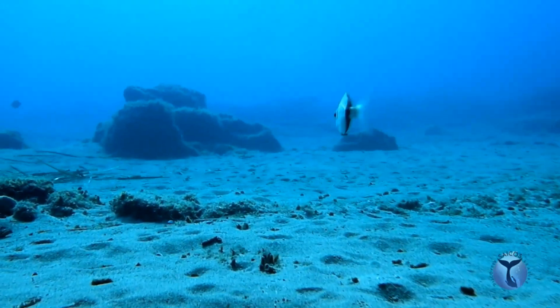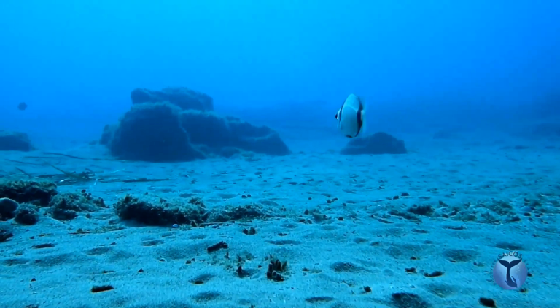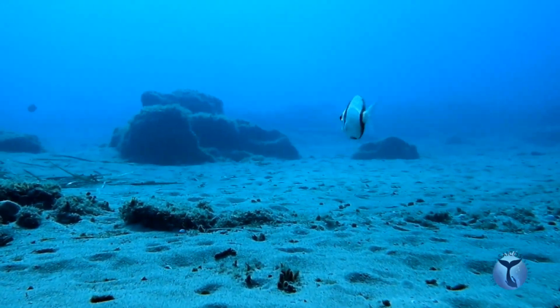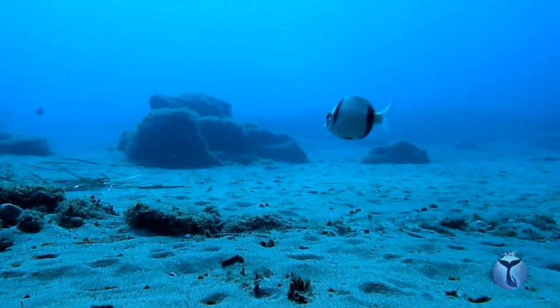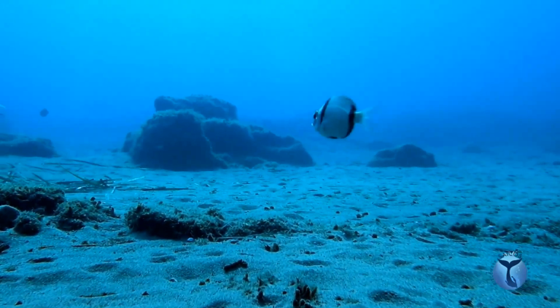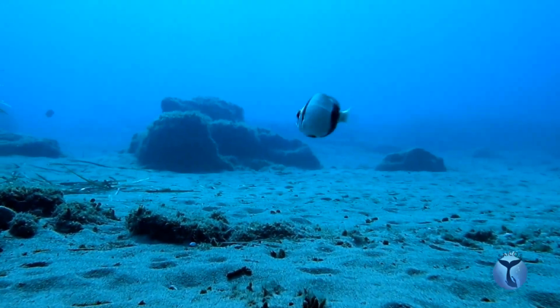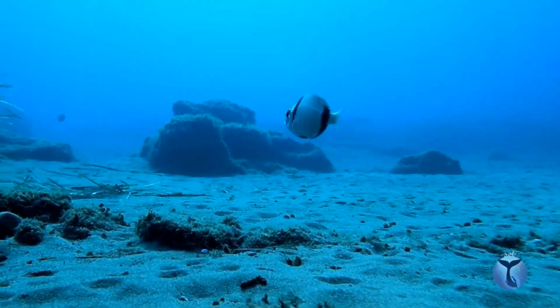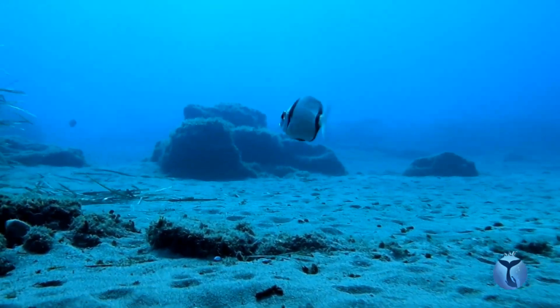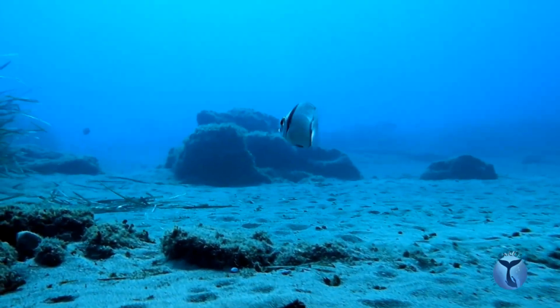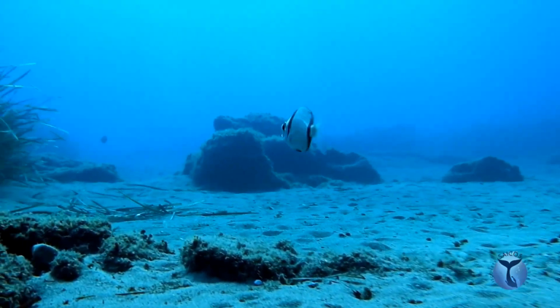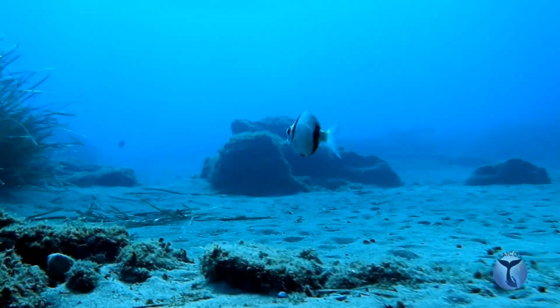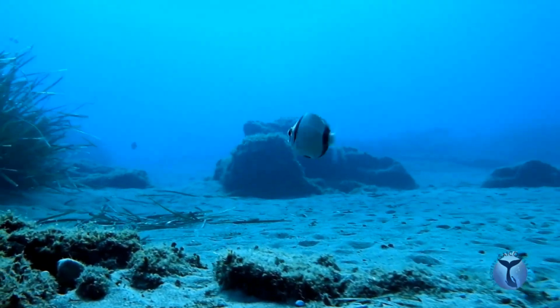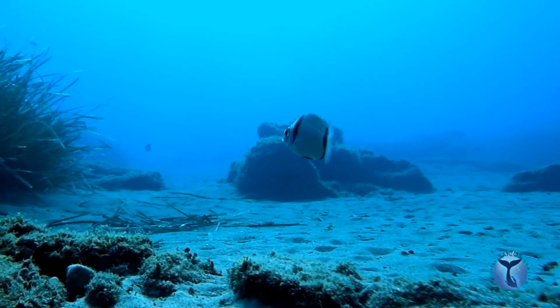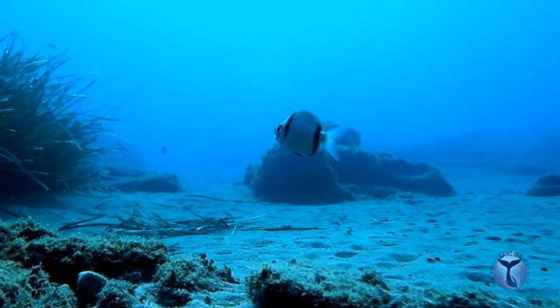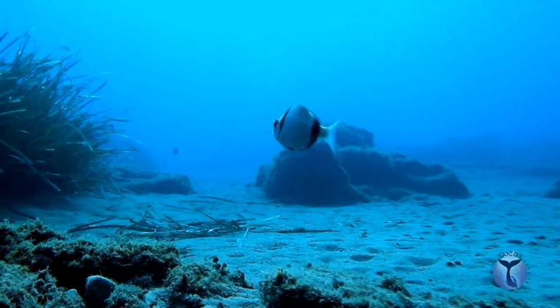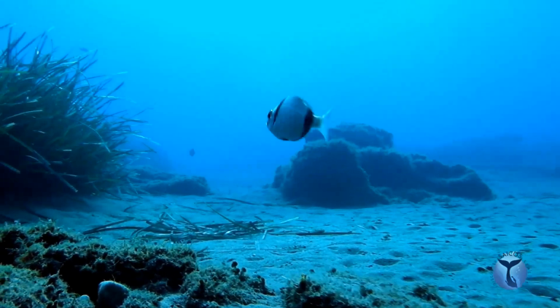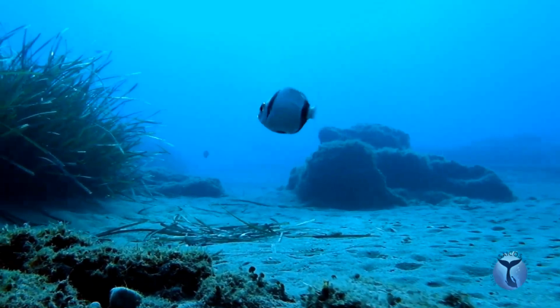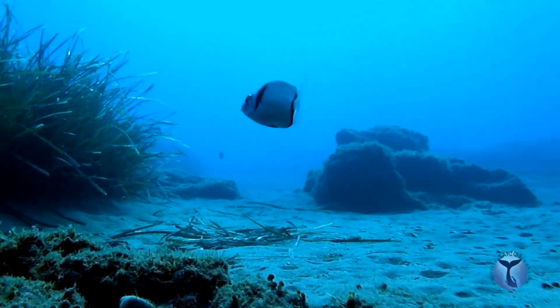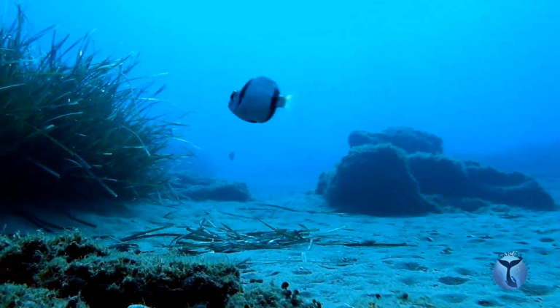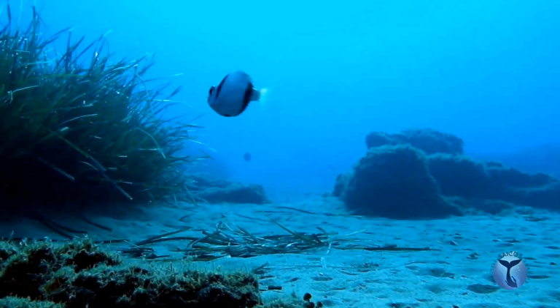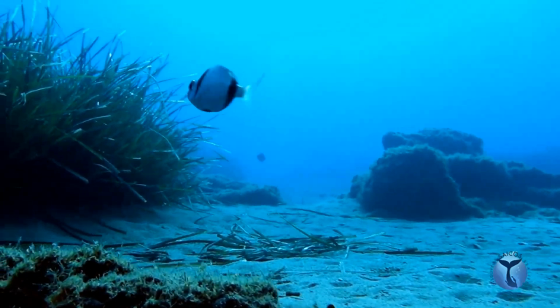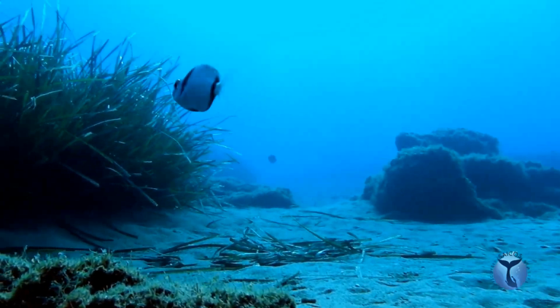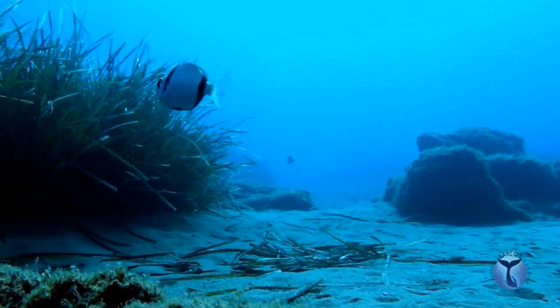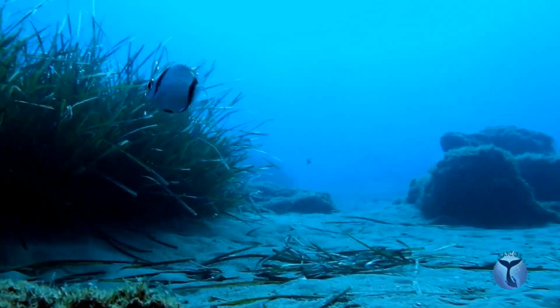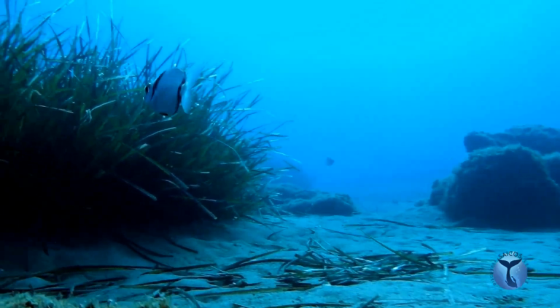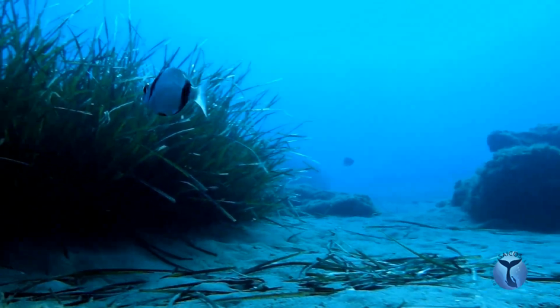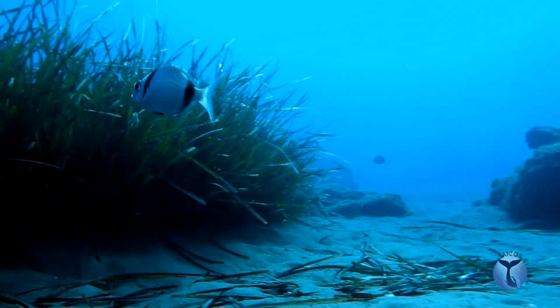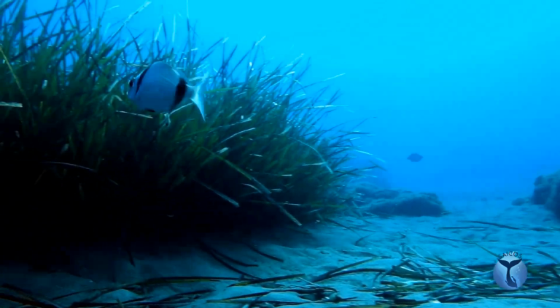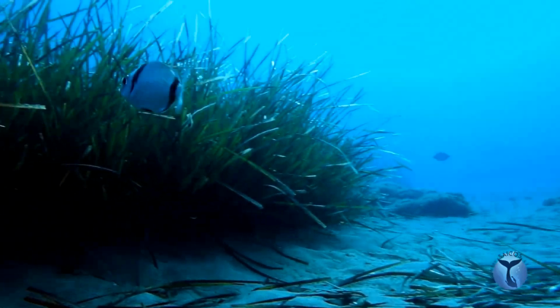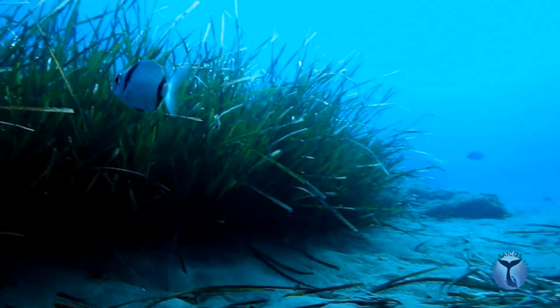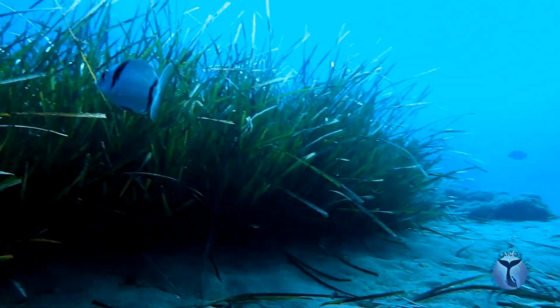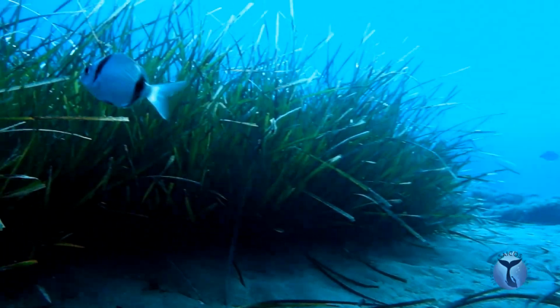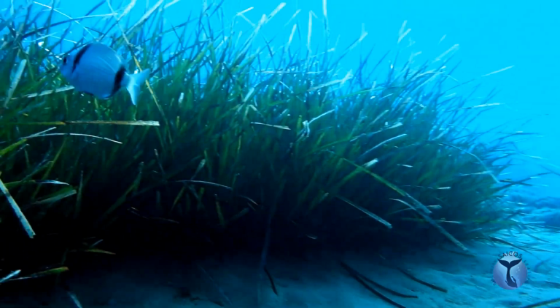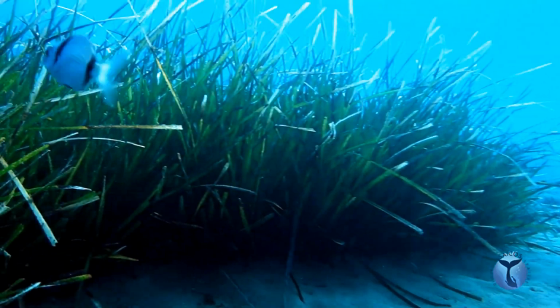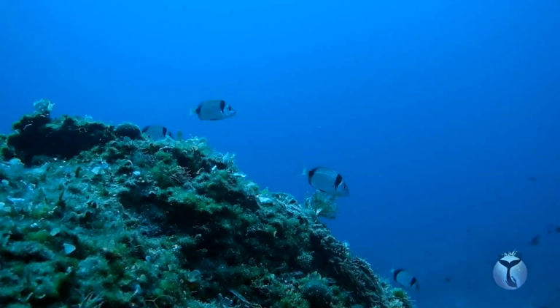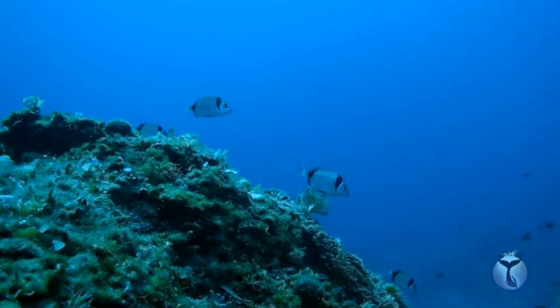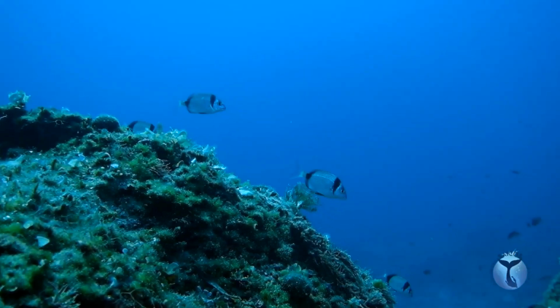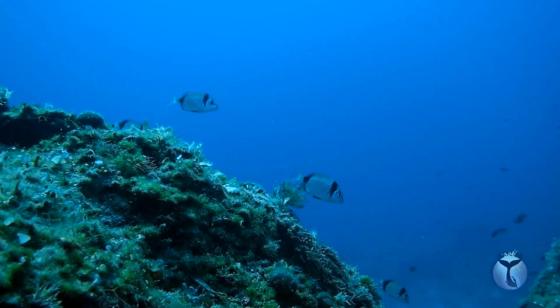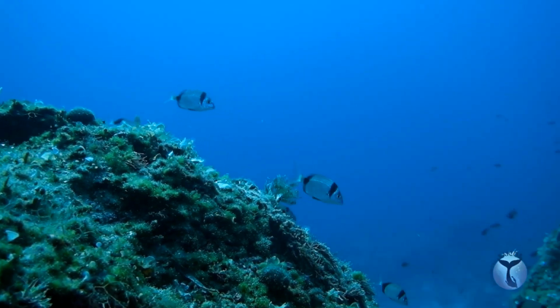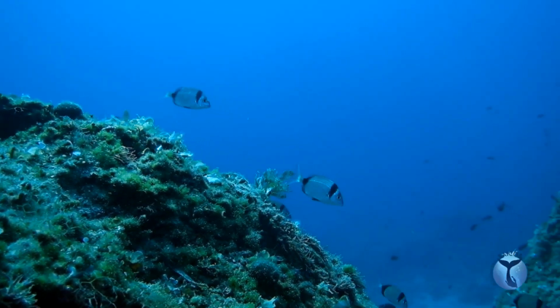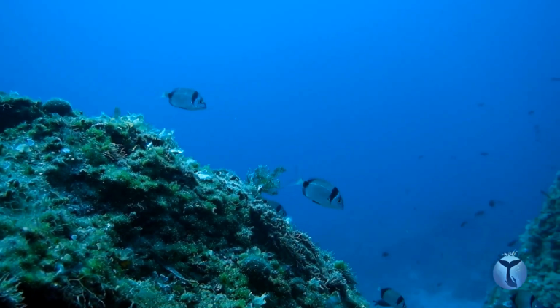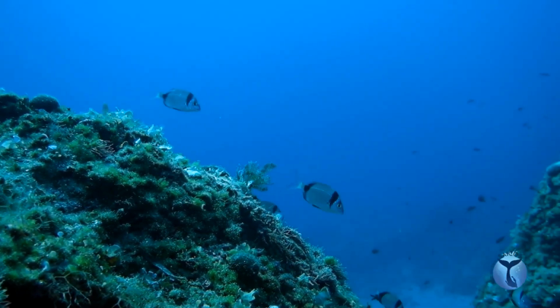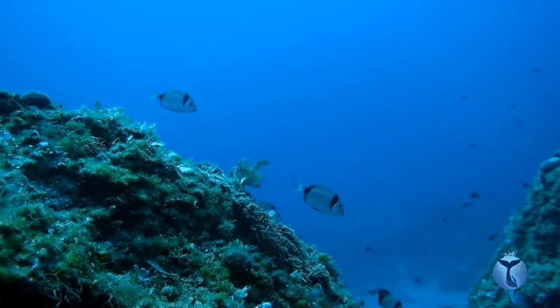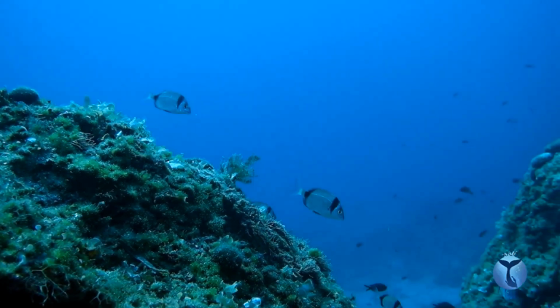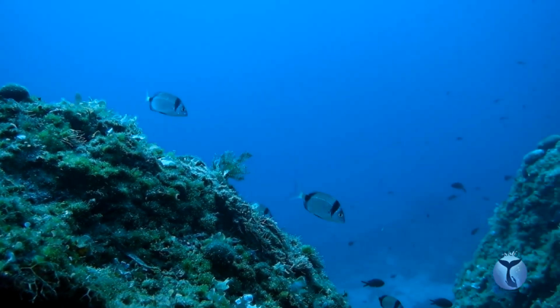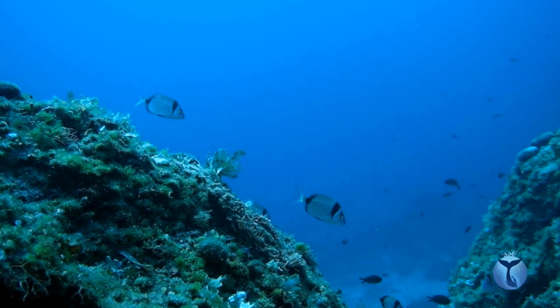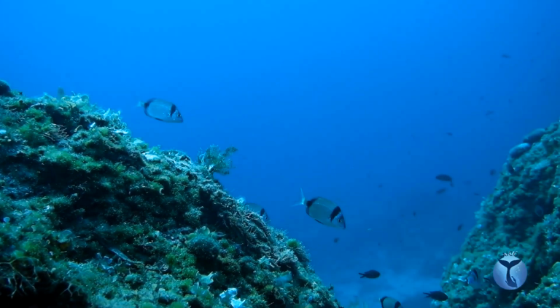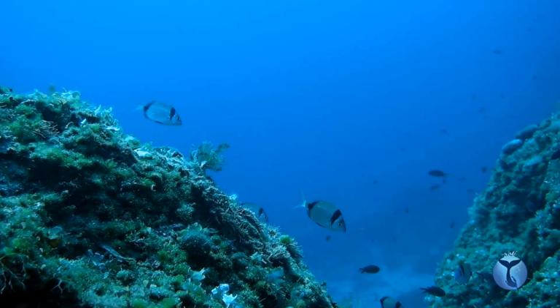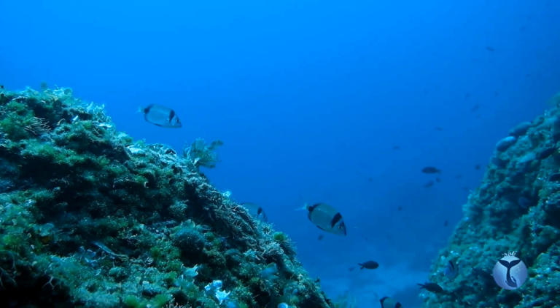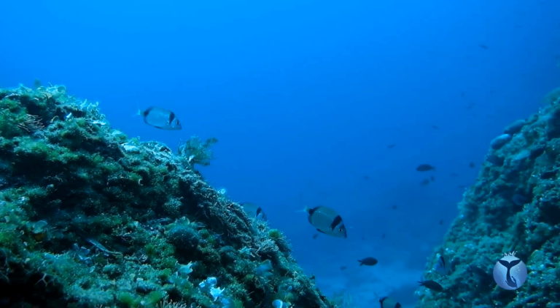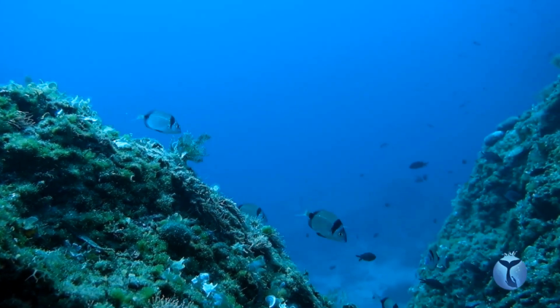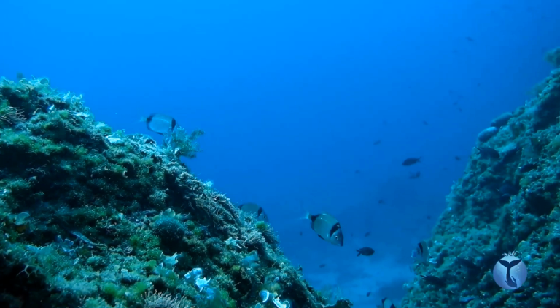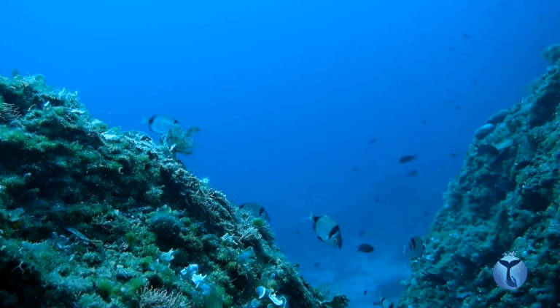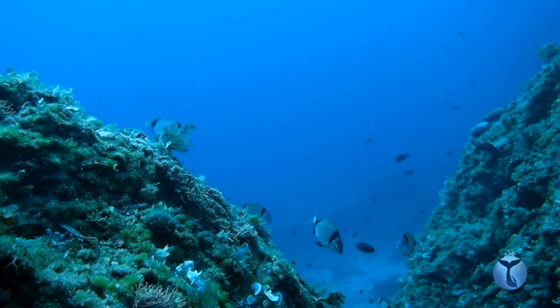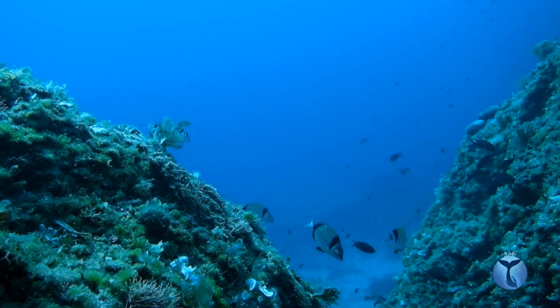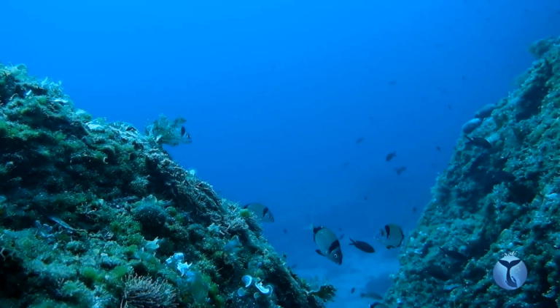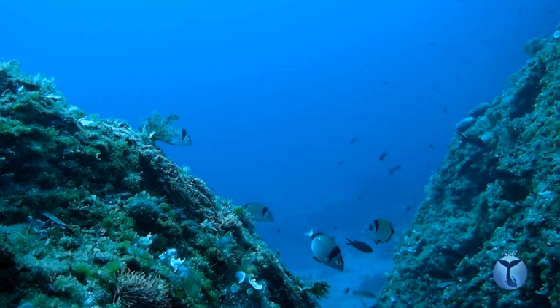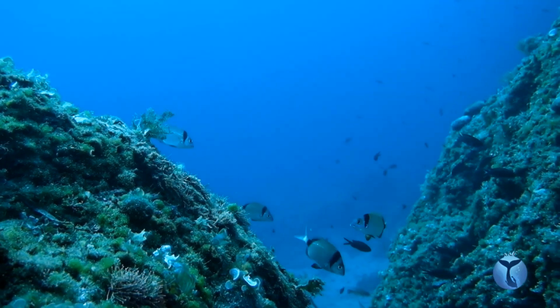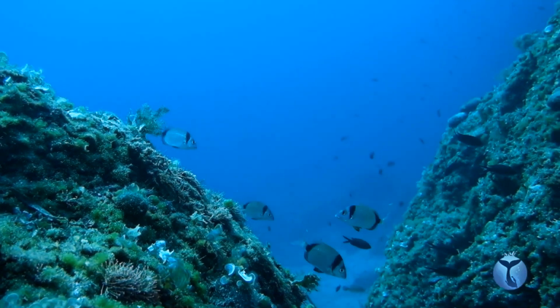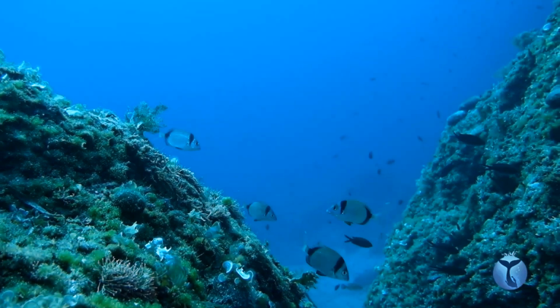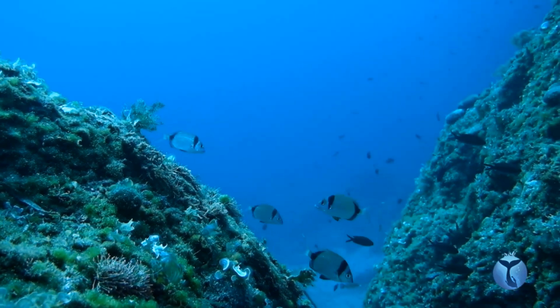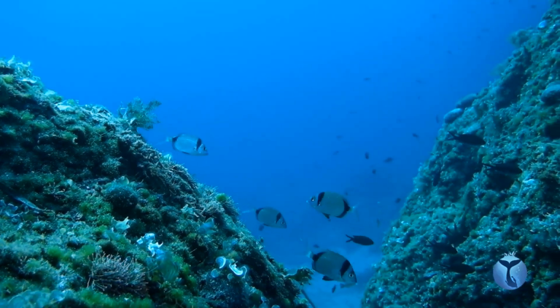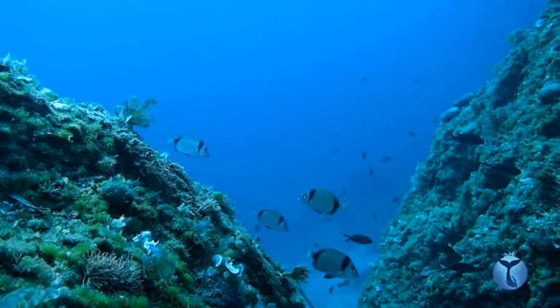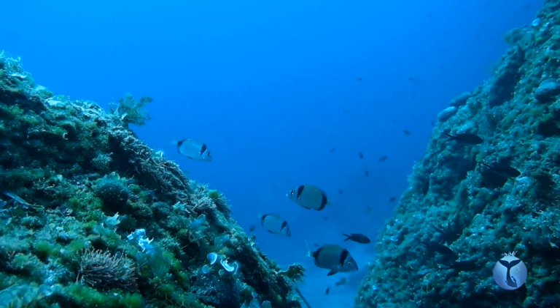Secretly, he hopes to grow up as one of the biggest two-banded sea breams, that can reach a body length of approximately 40 cm.